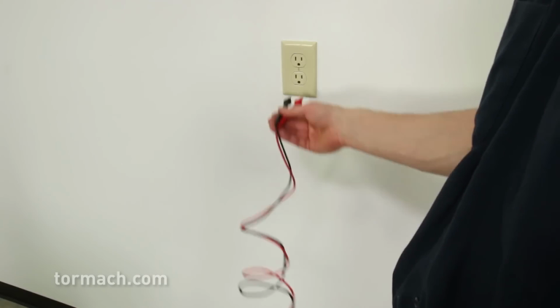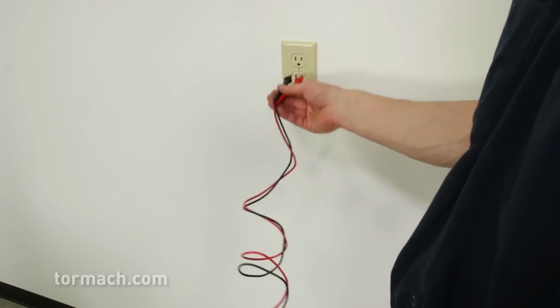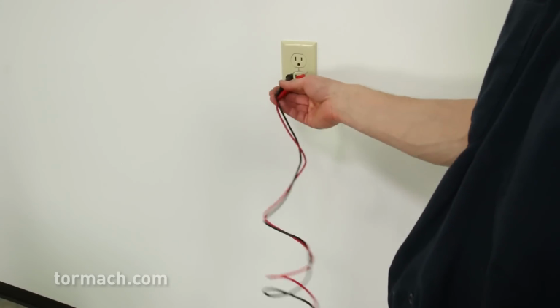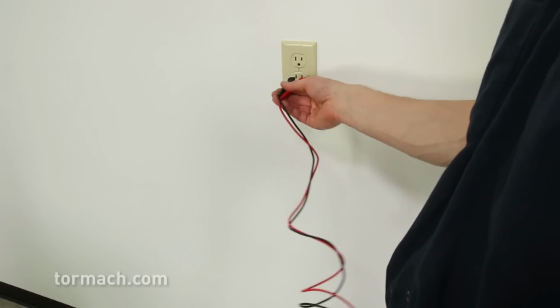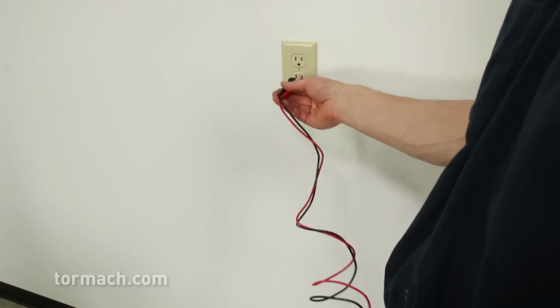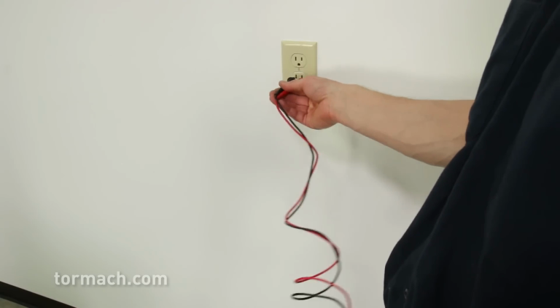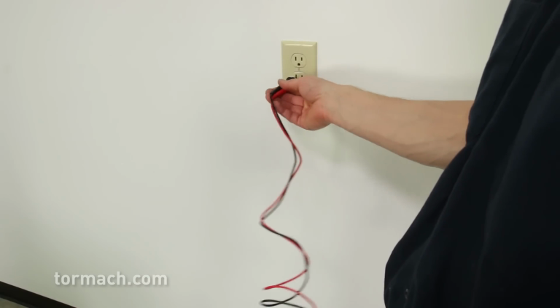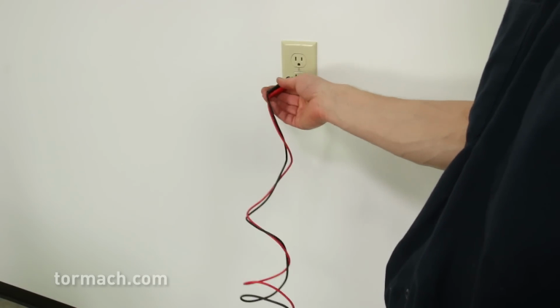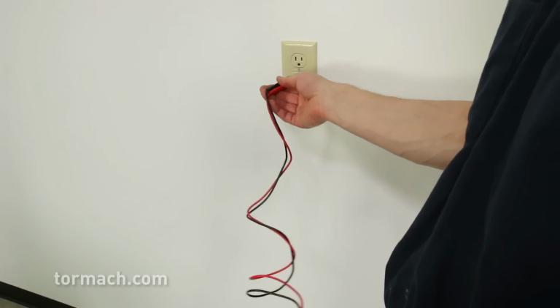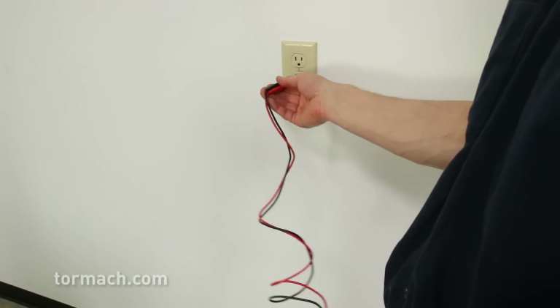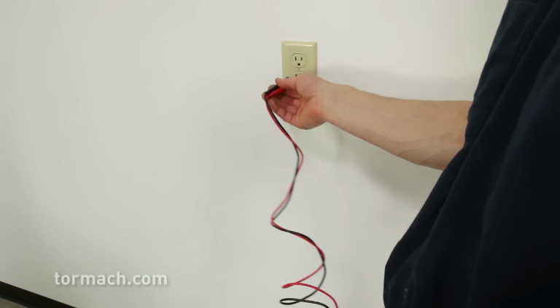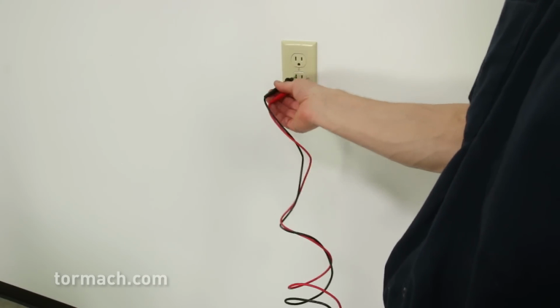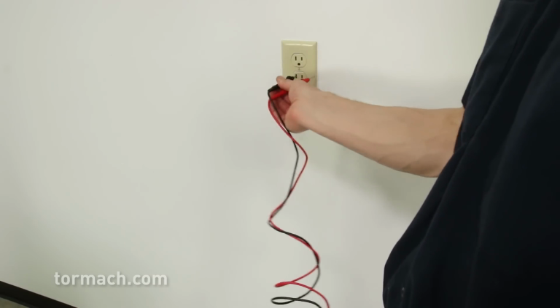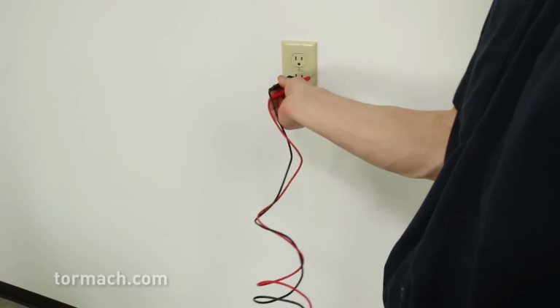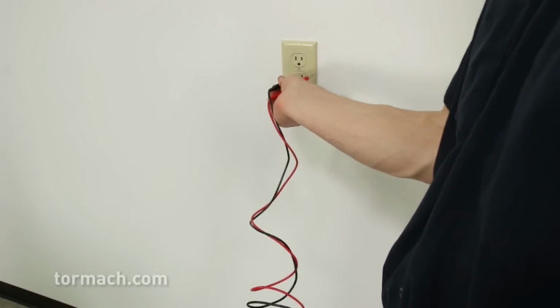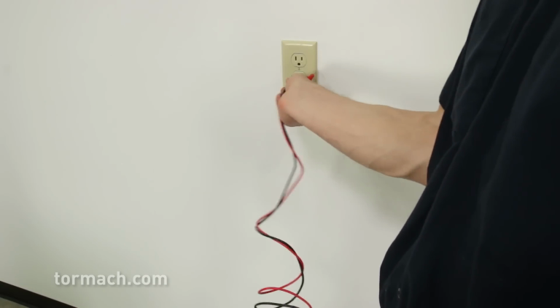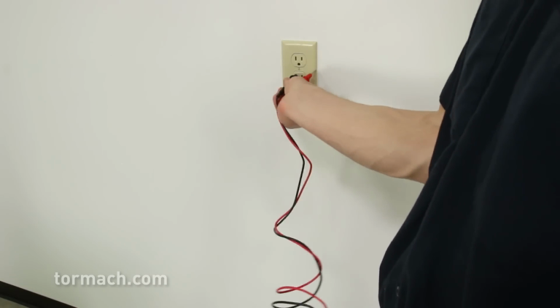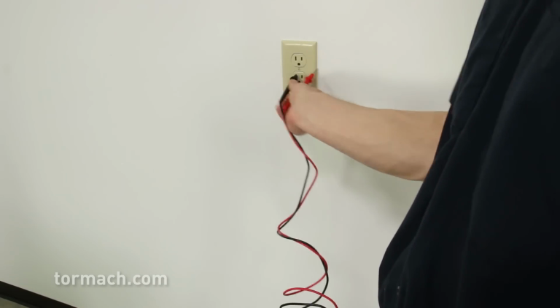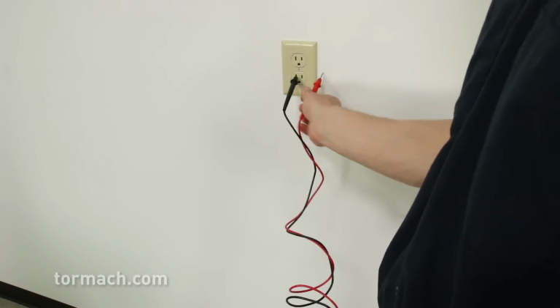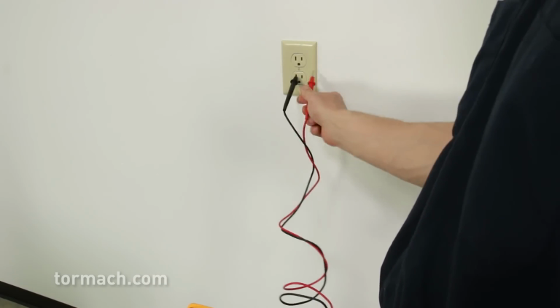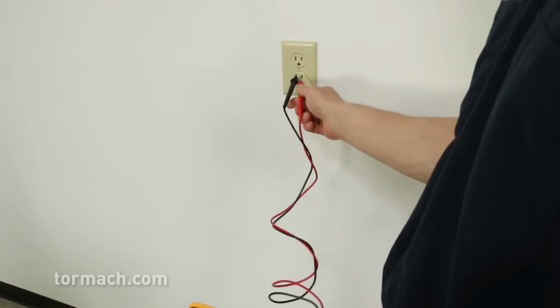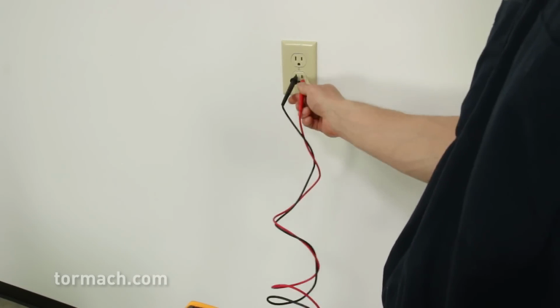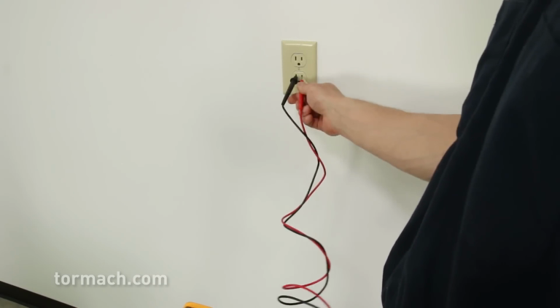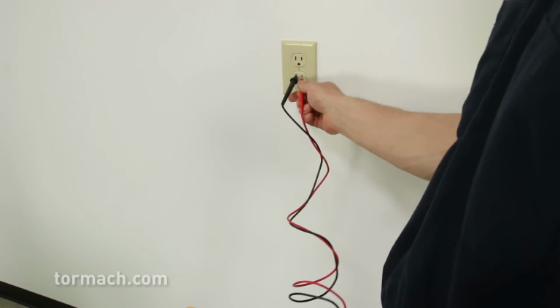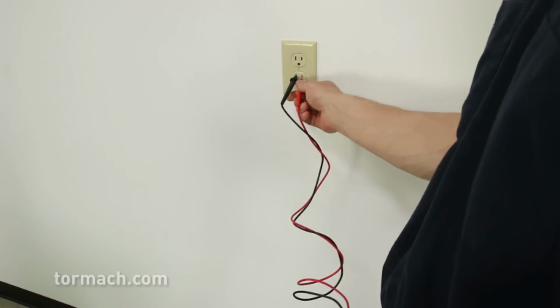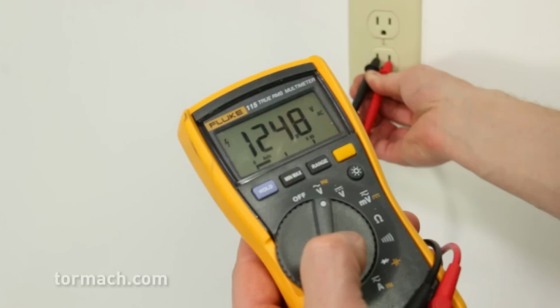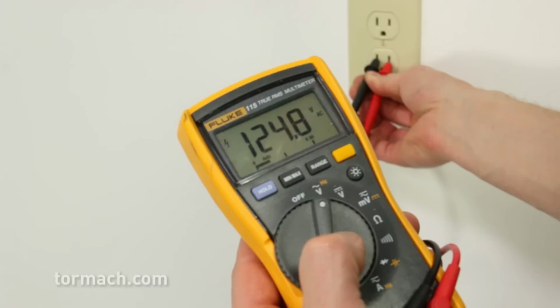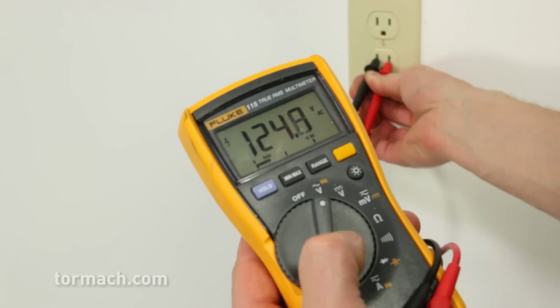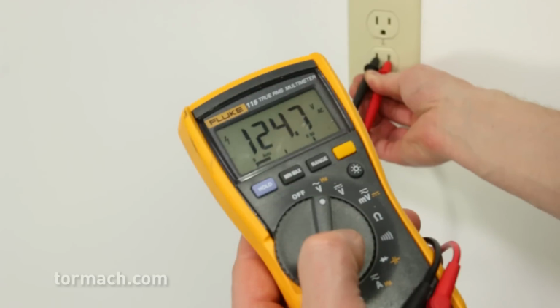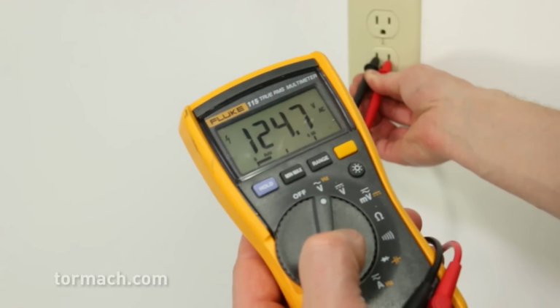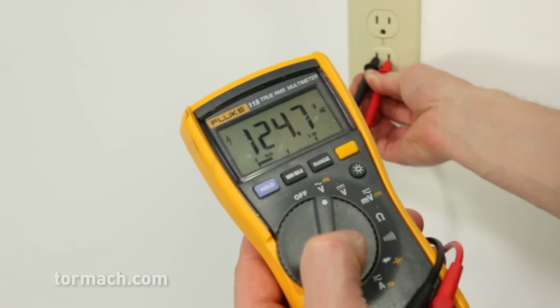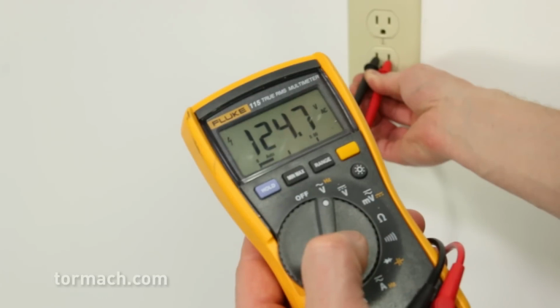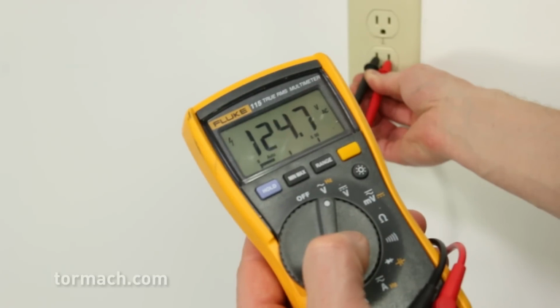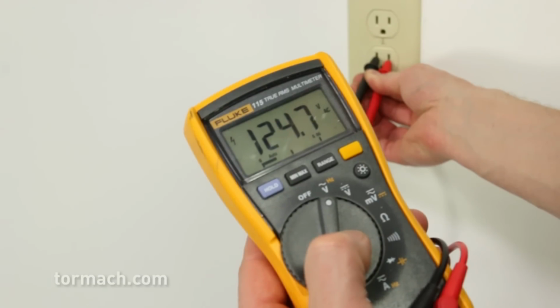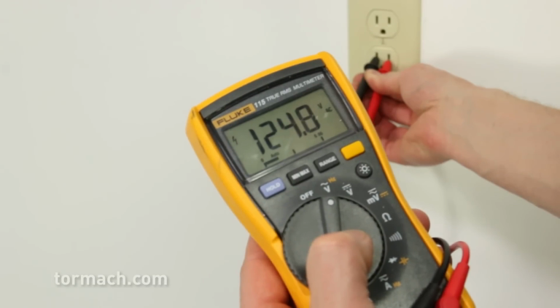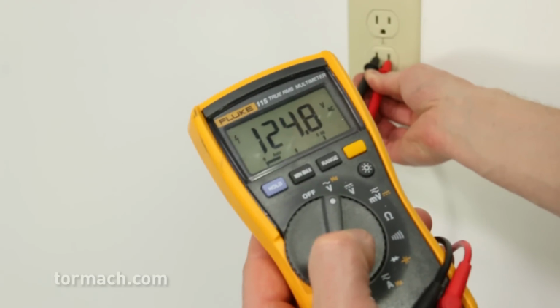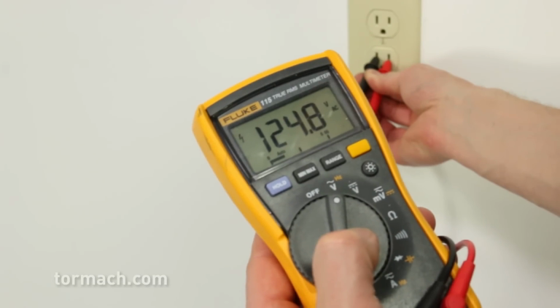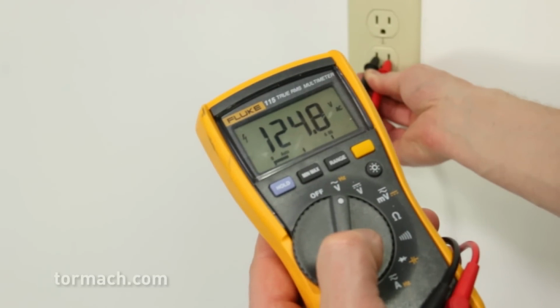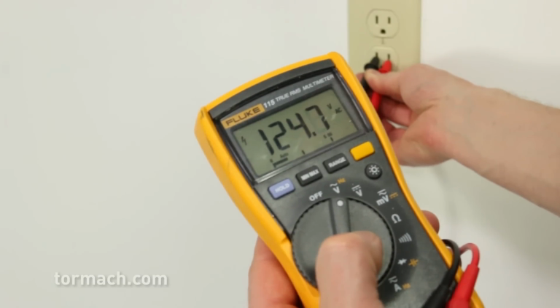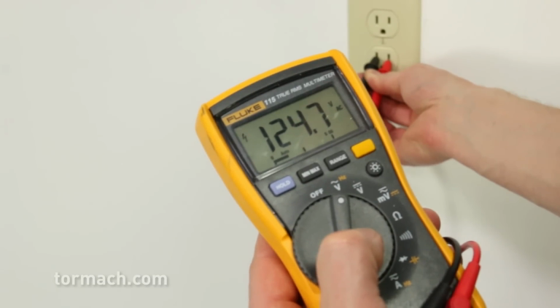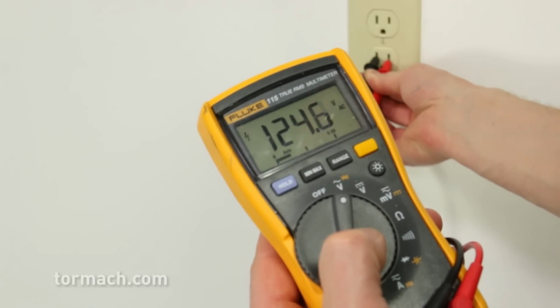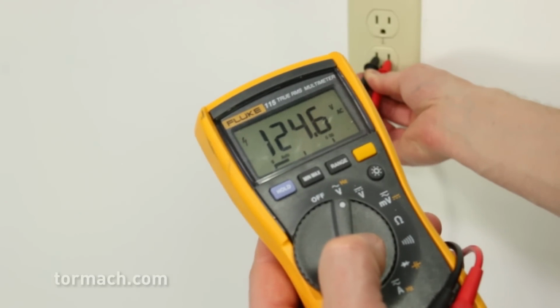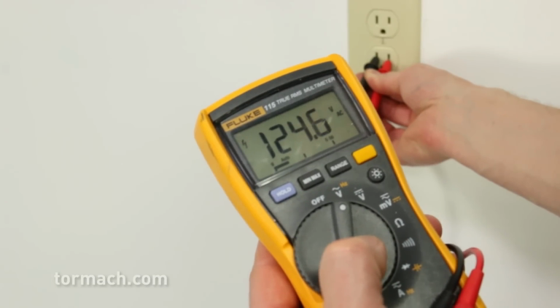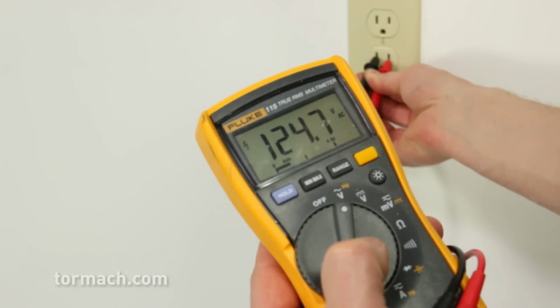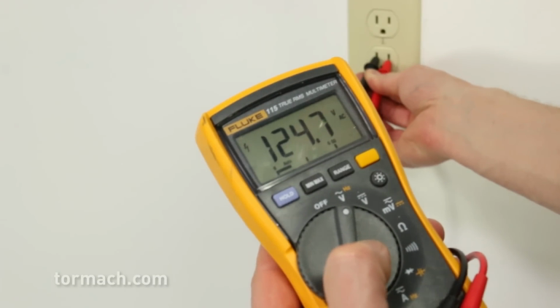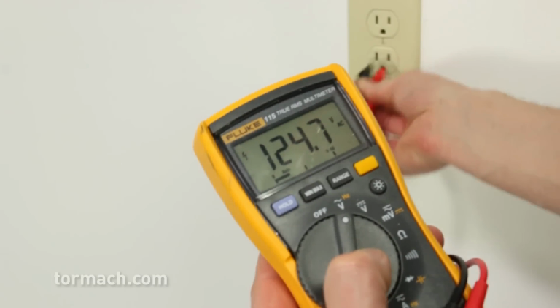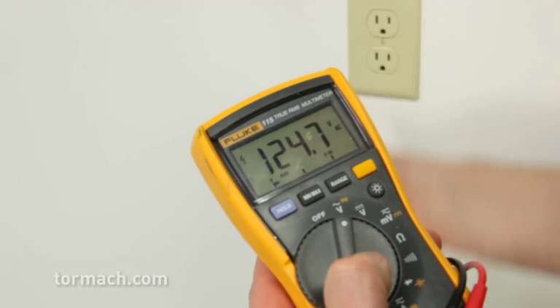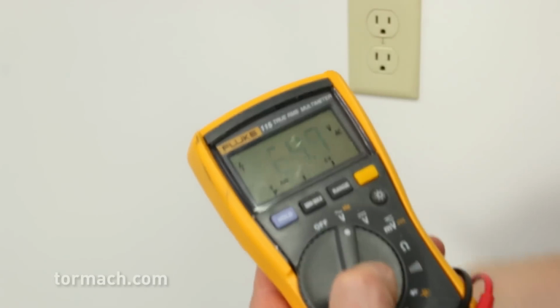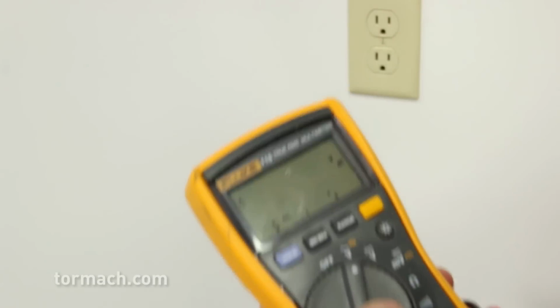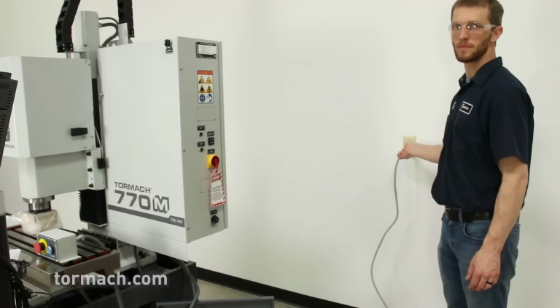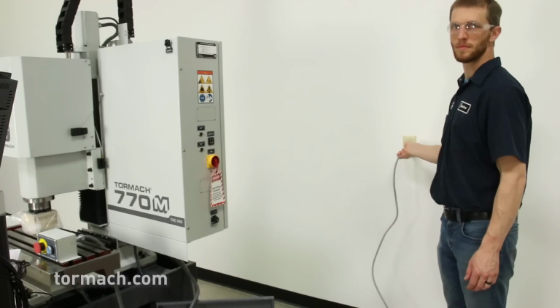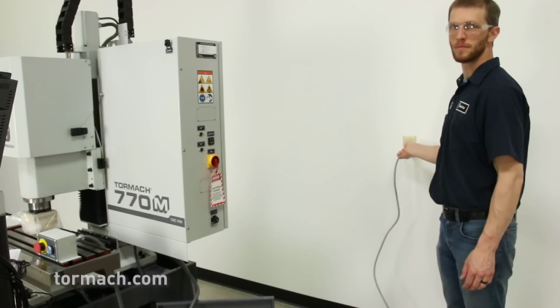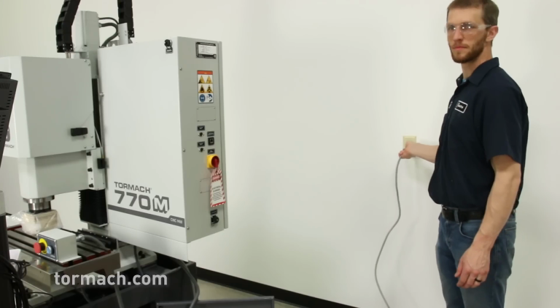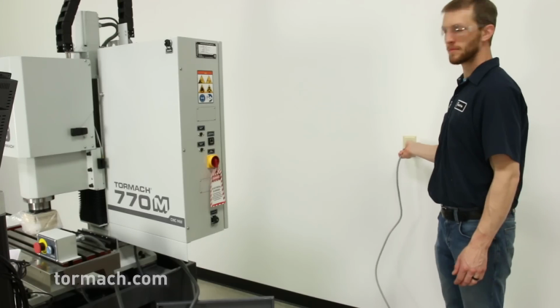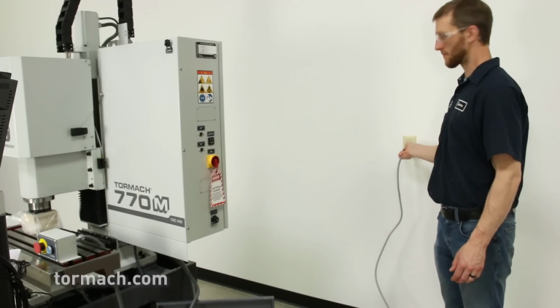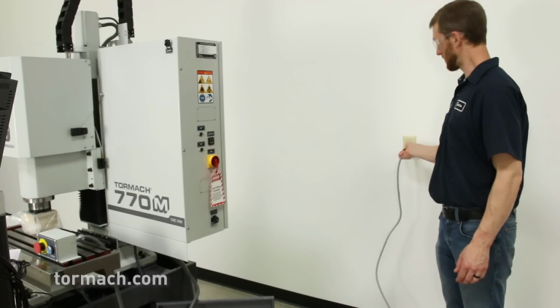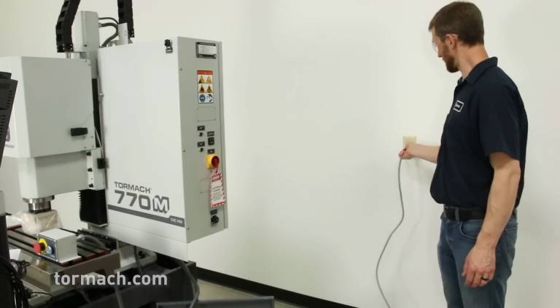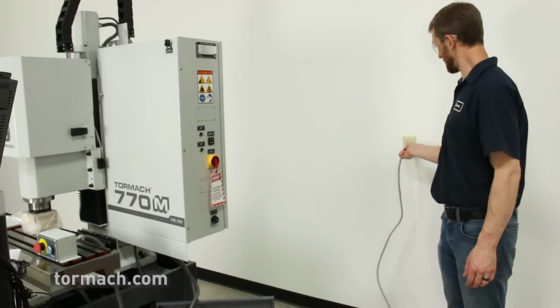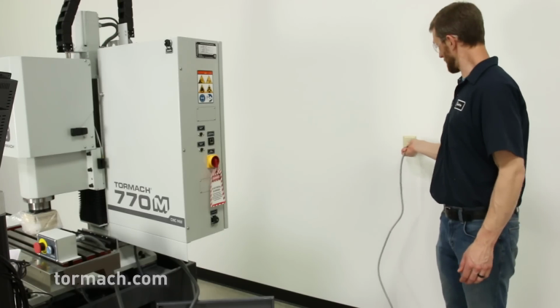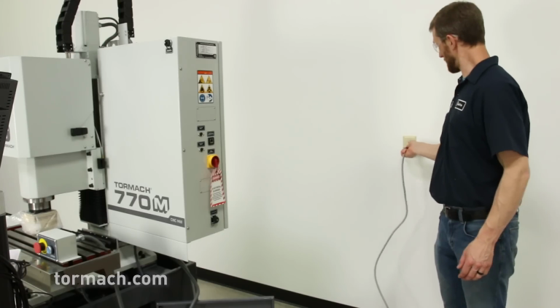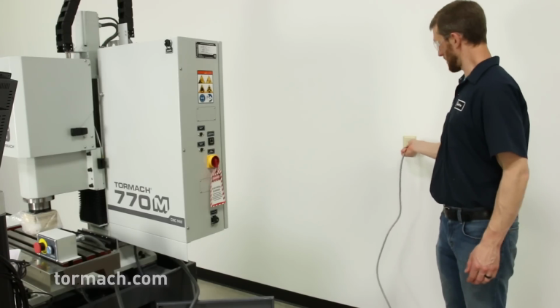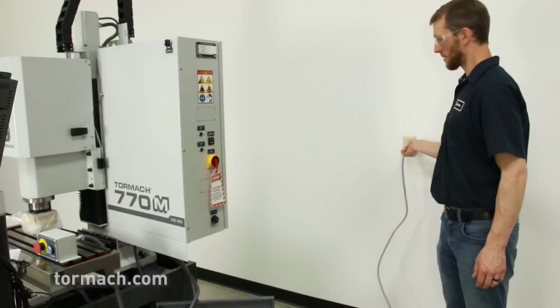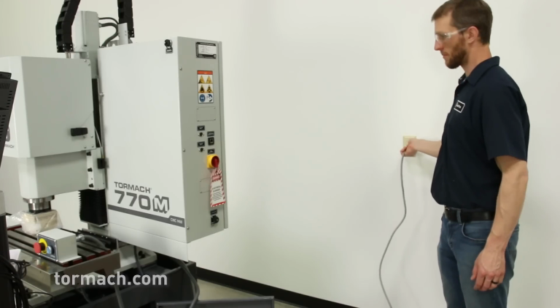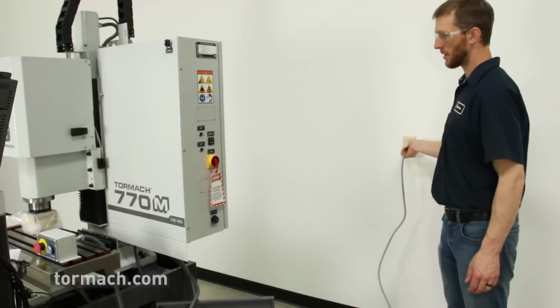Powering this machine is real simple, requiring only 115 volts single phase power. This machine can be plugged into any of your household outlets.